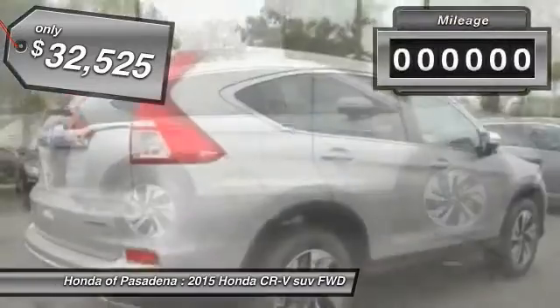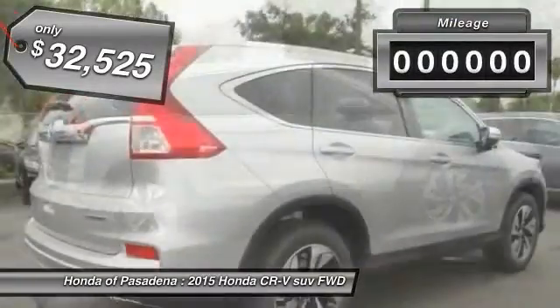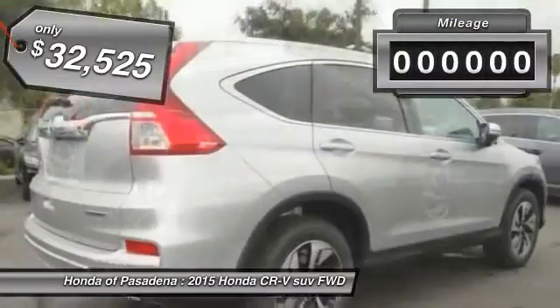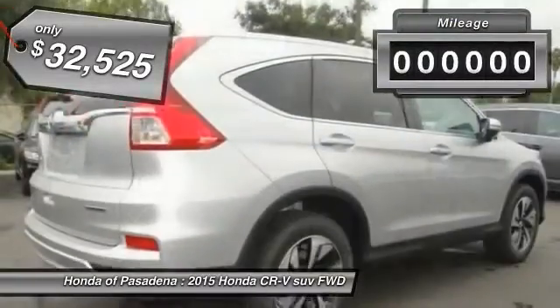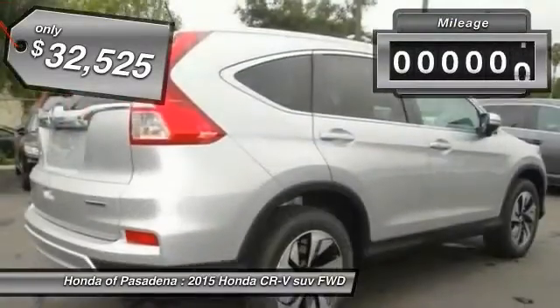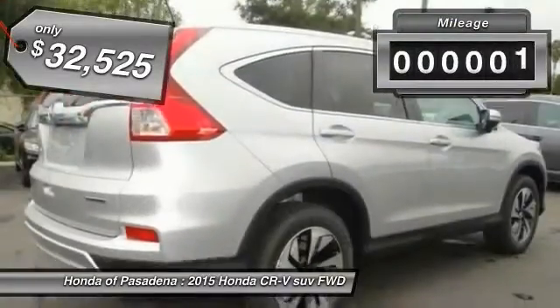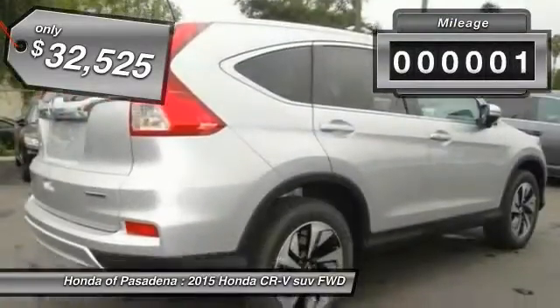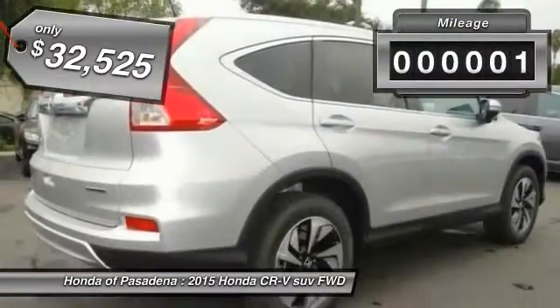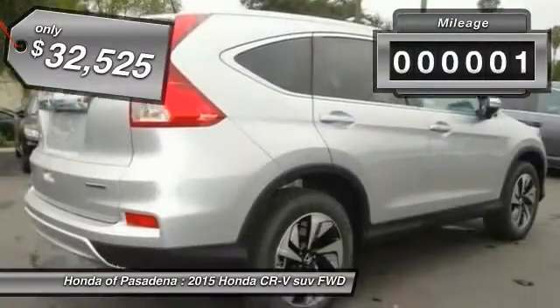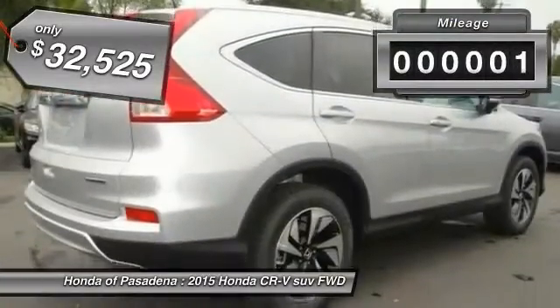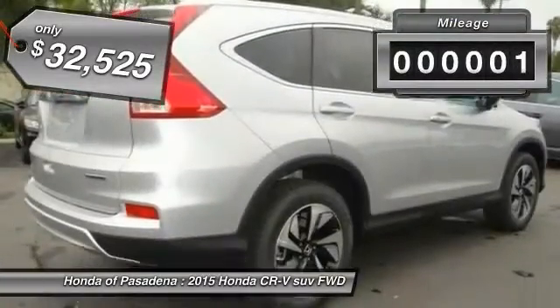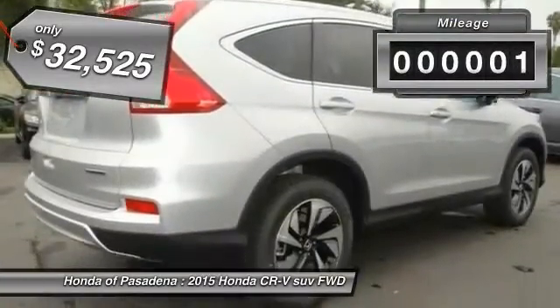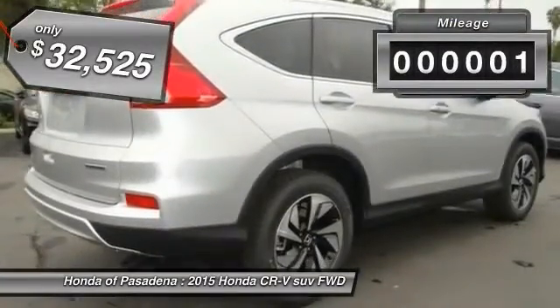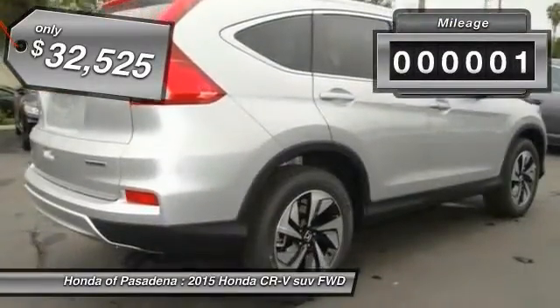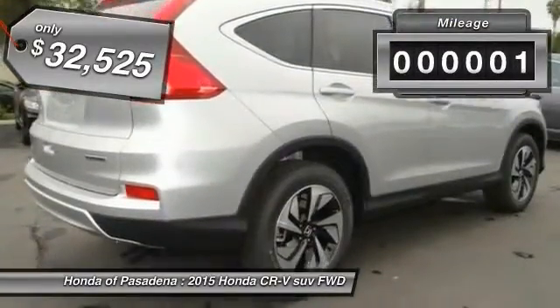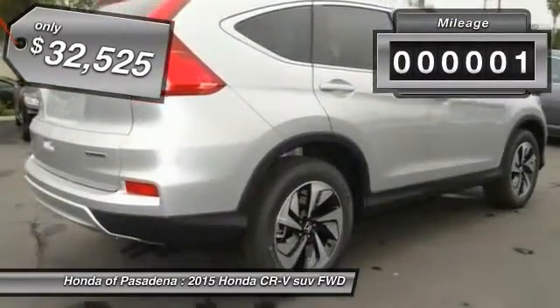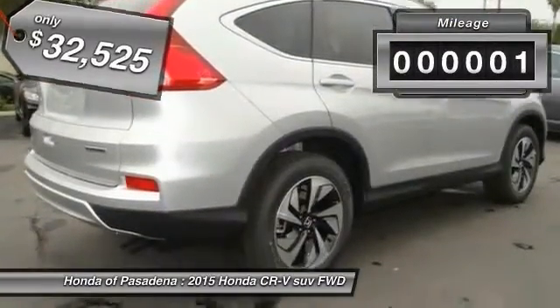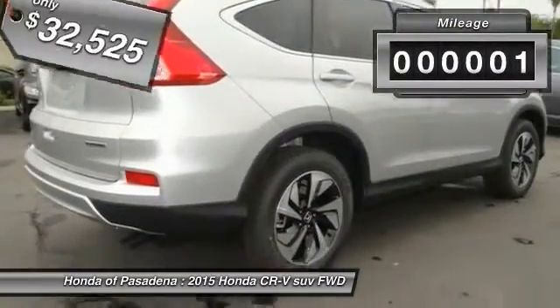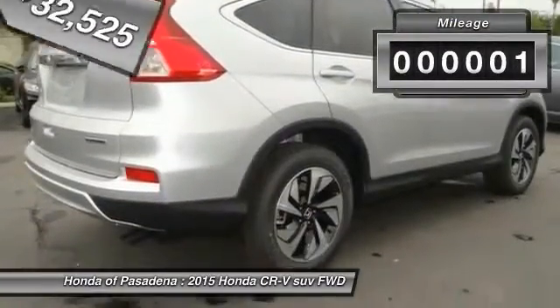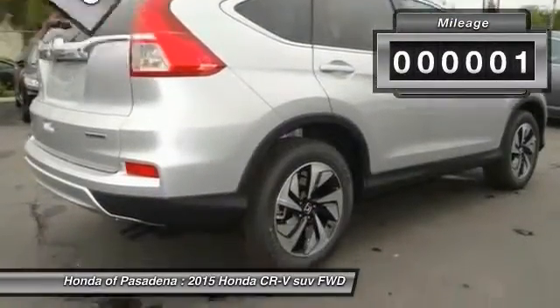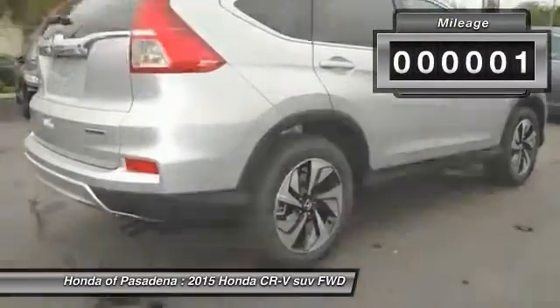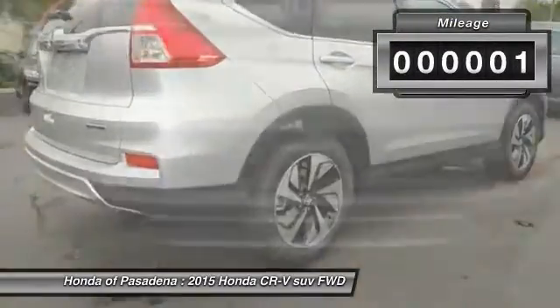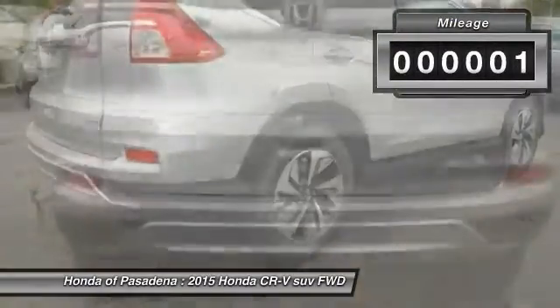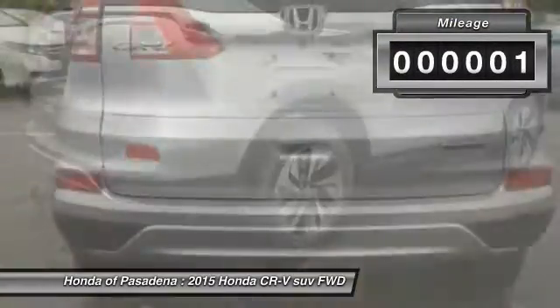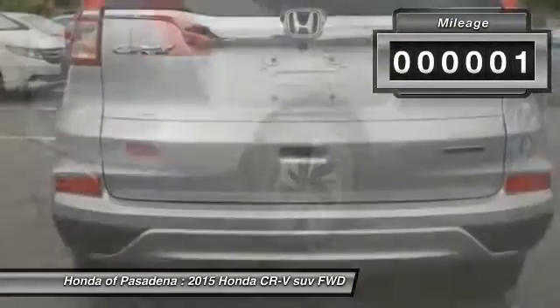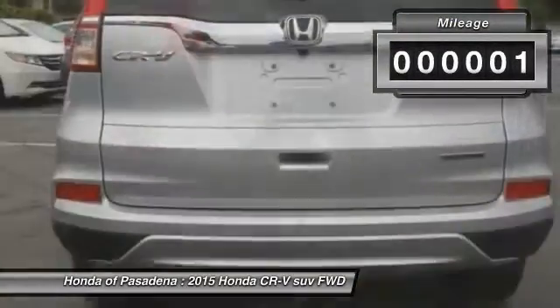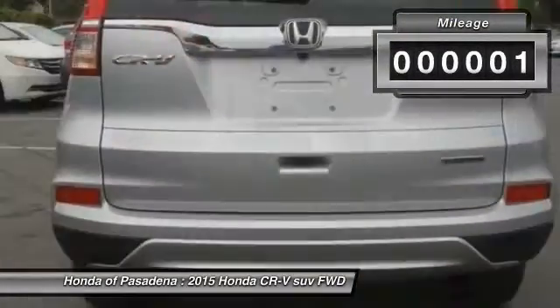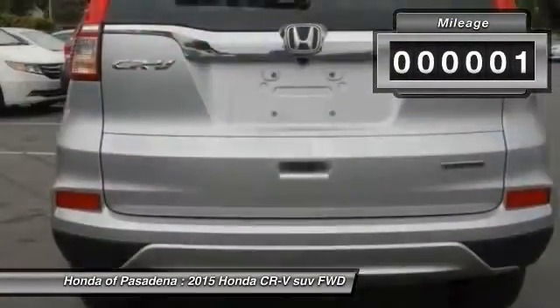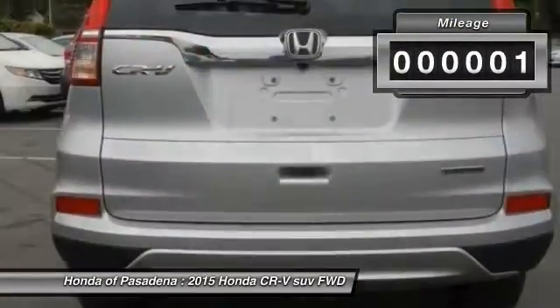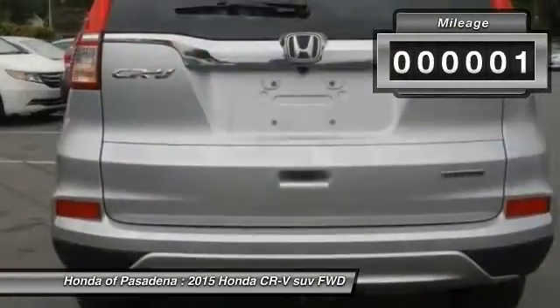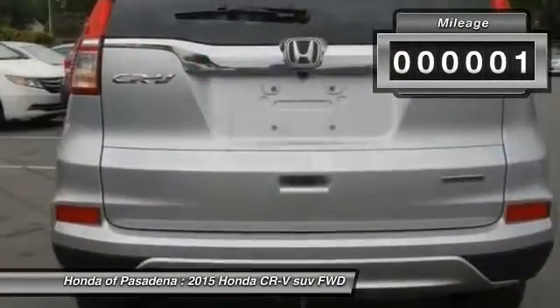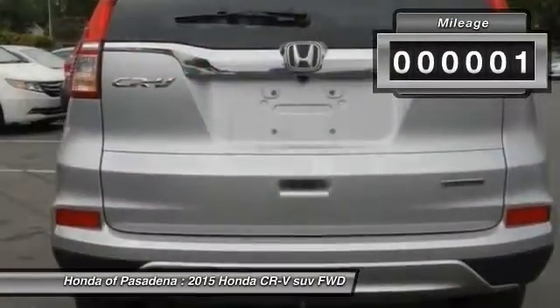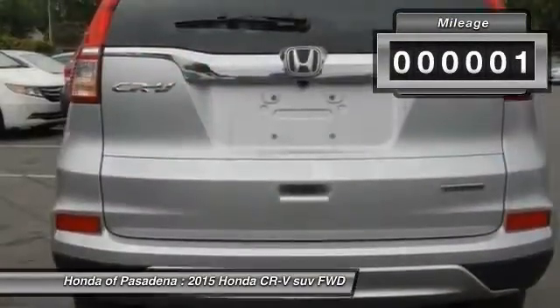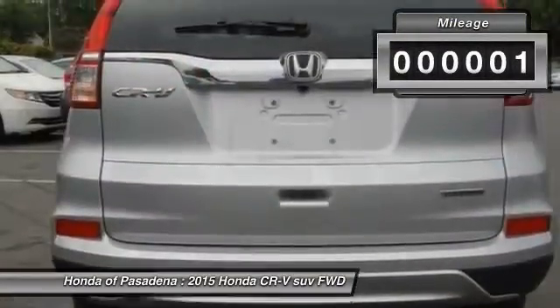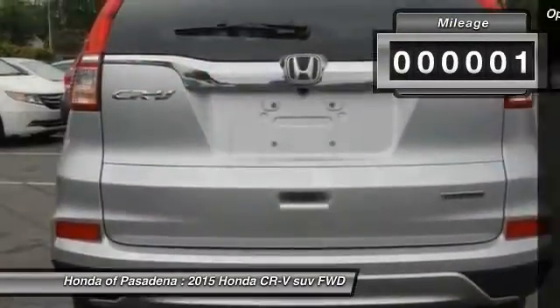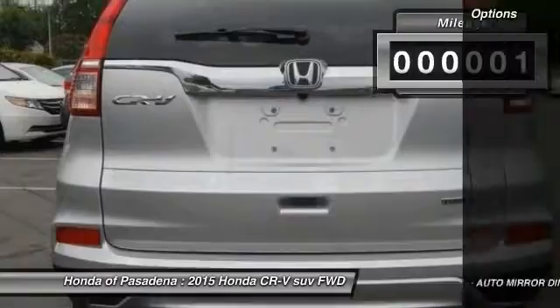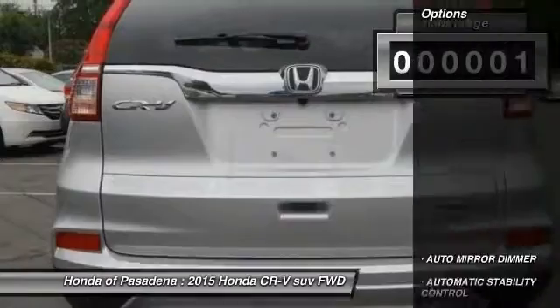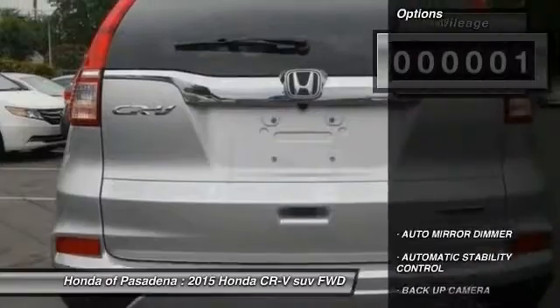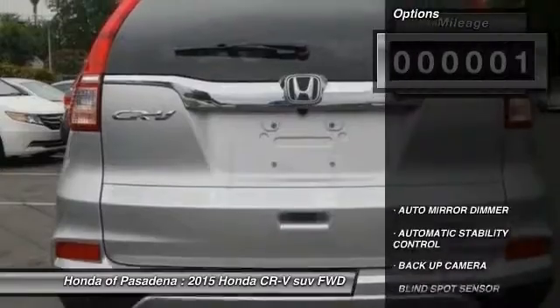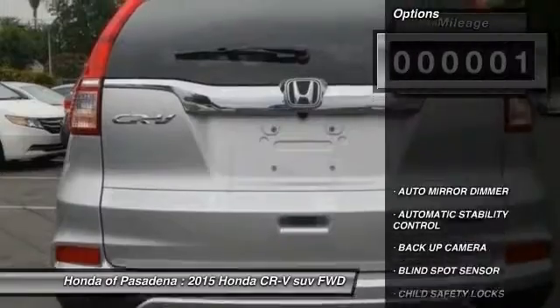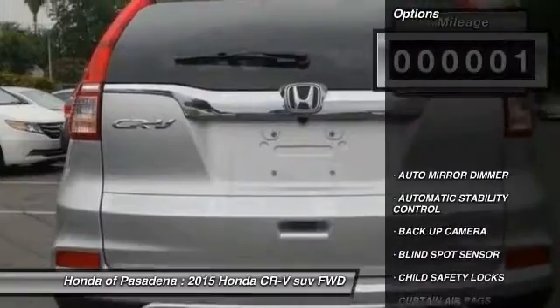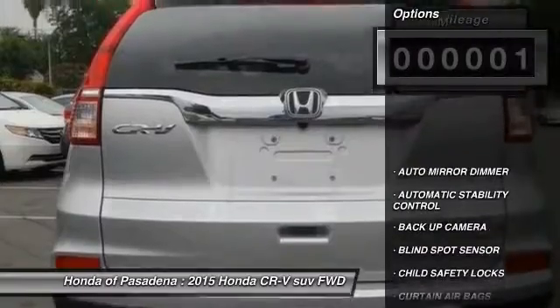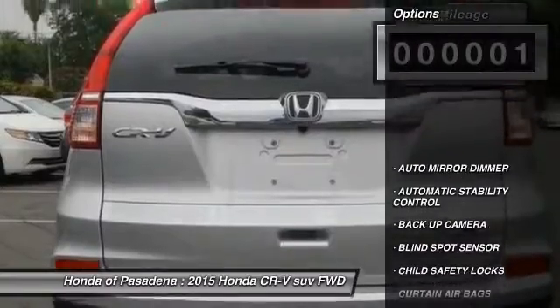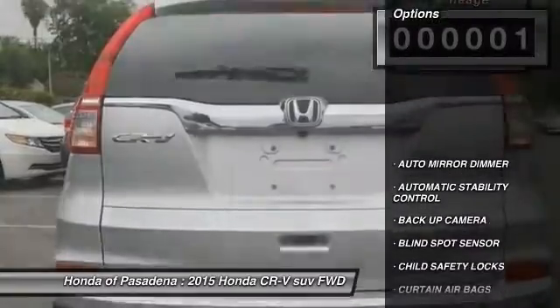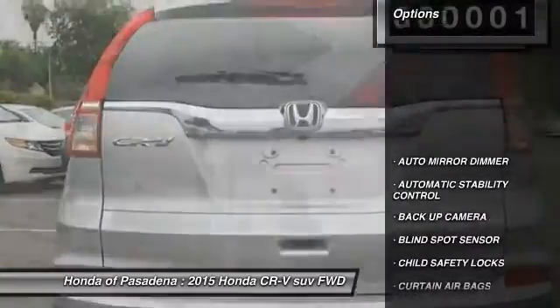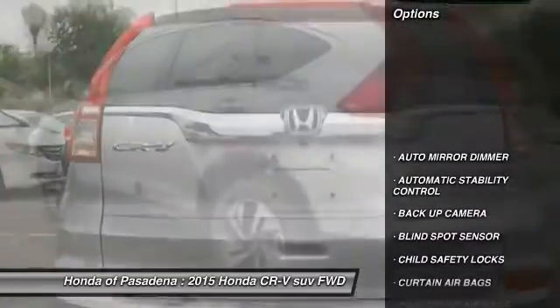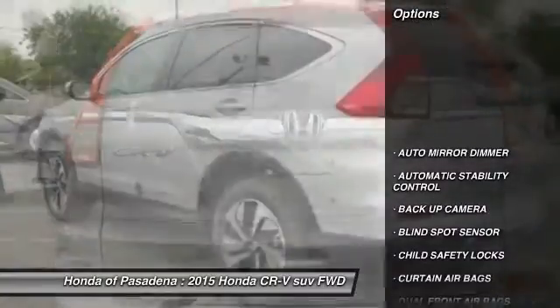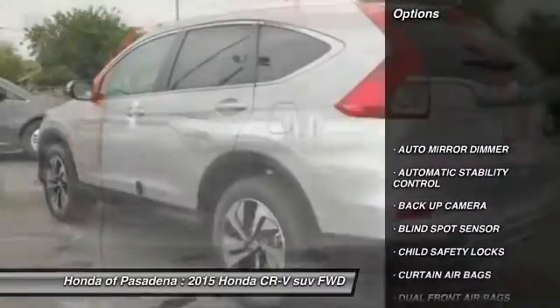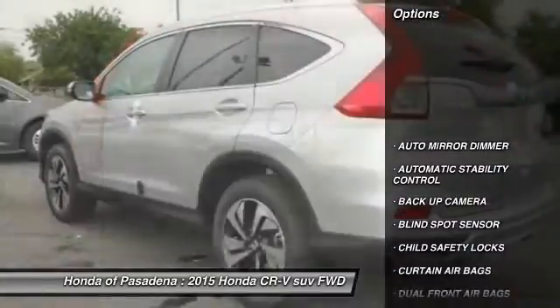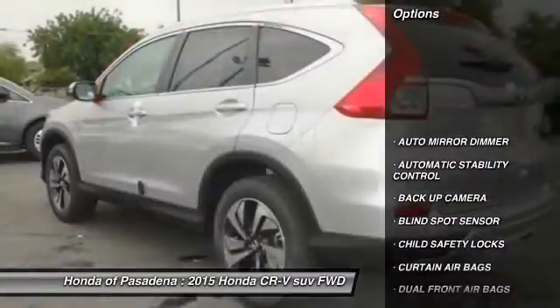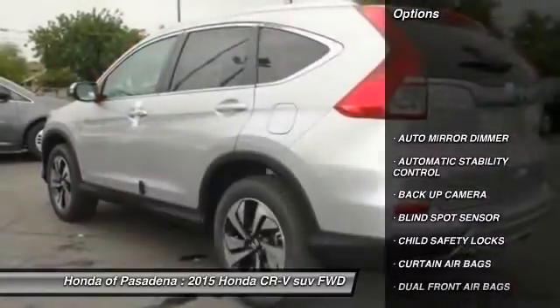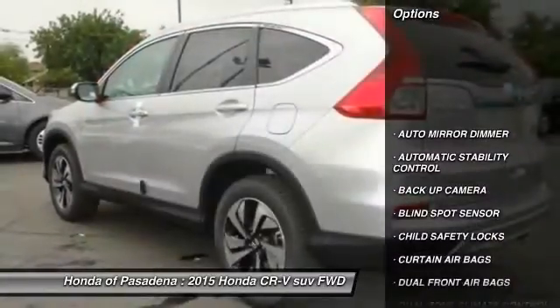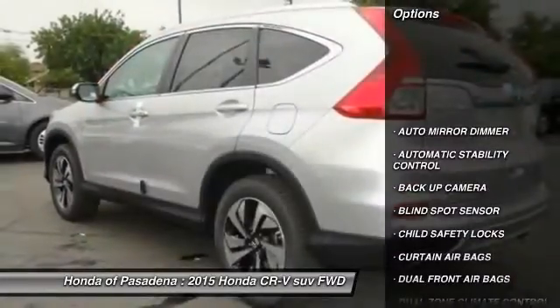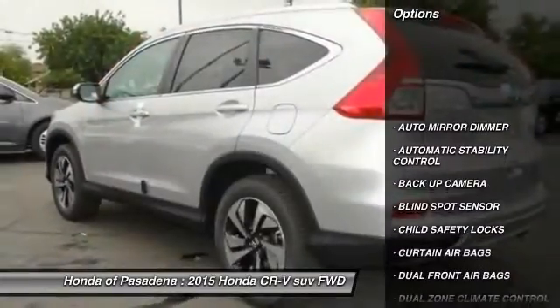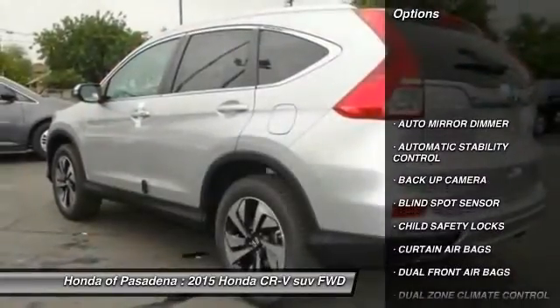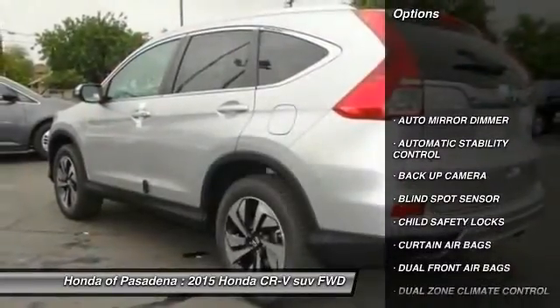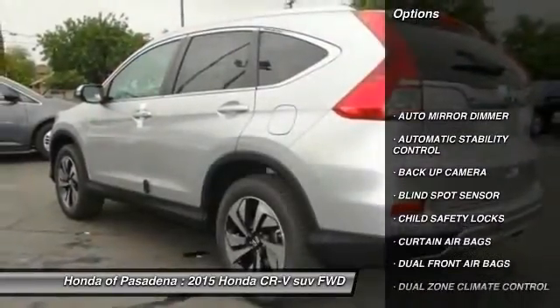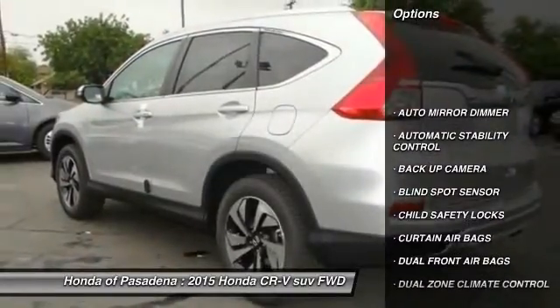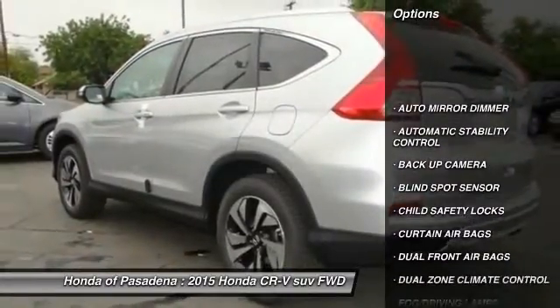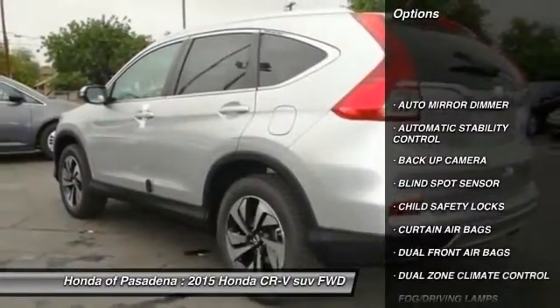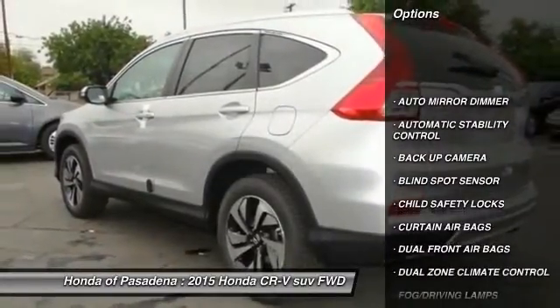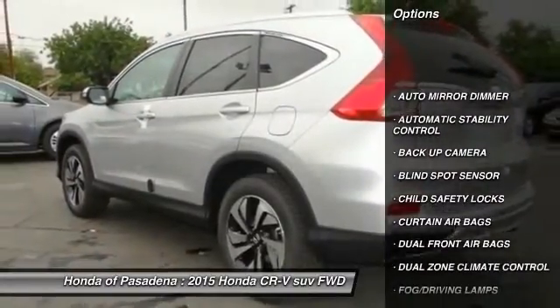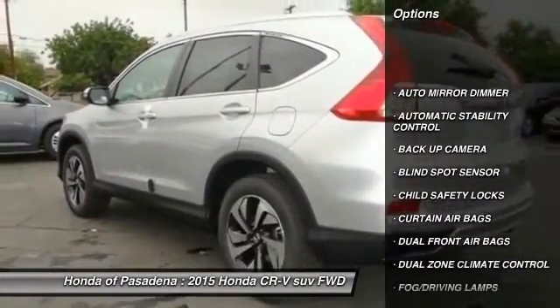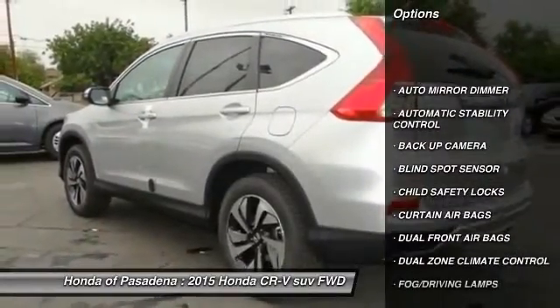This vehicle has less than 100 miles. Here are some of this vehicle's great options: traction control, dual front airbags,